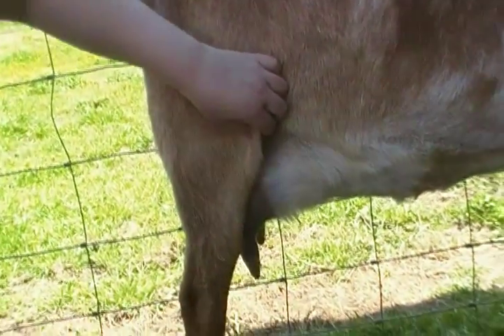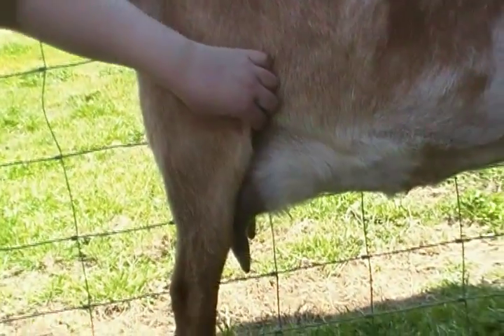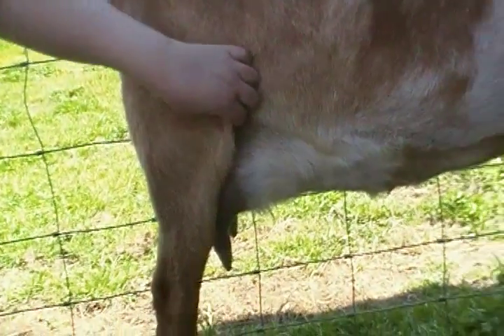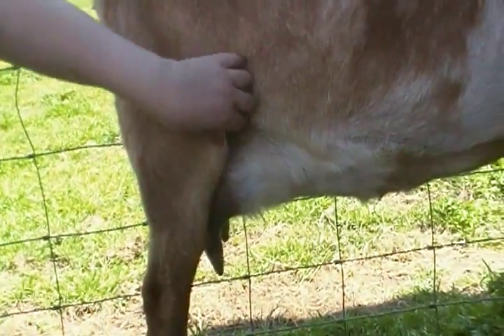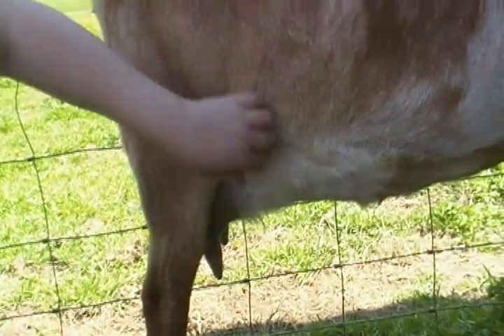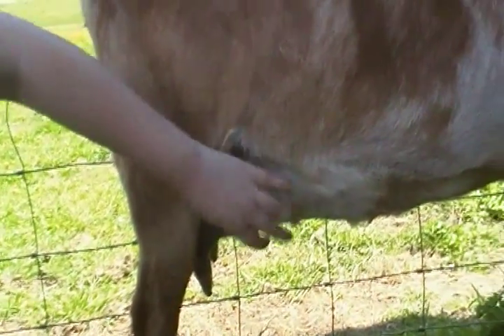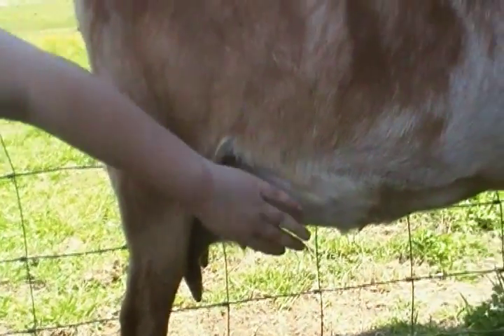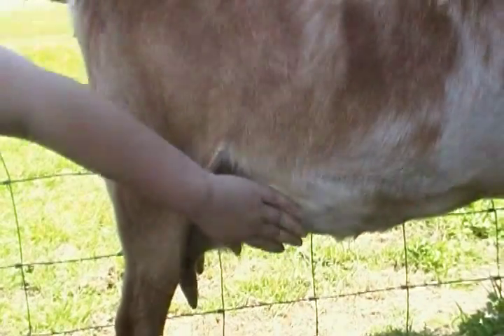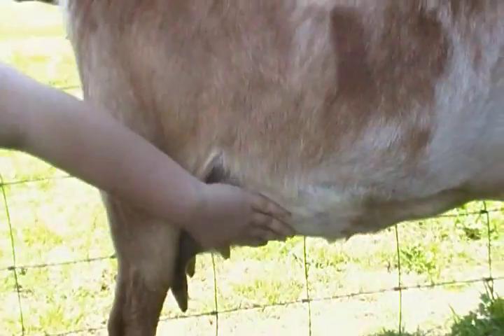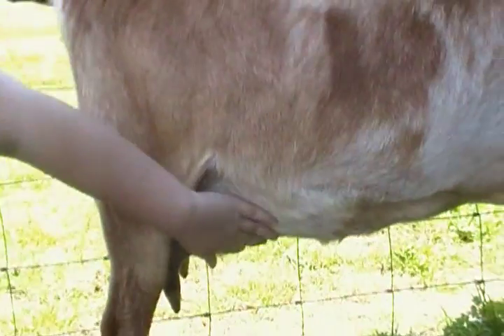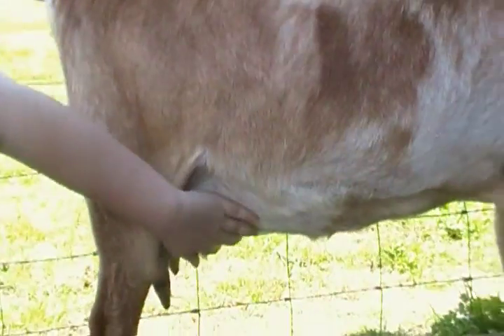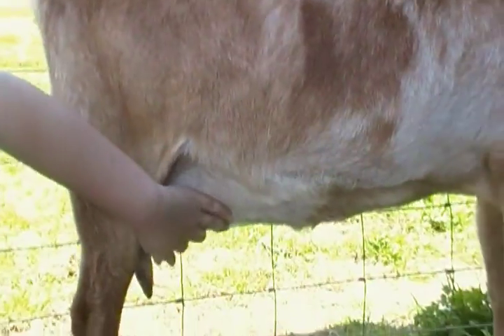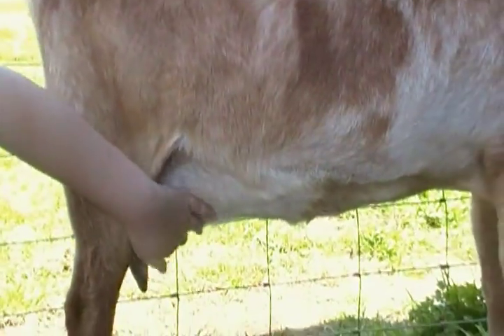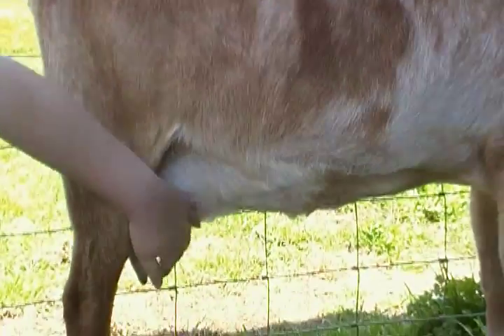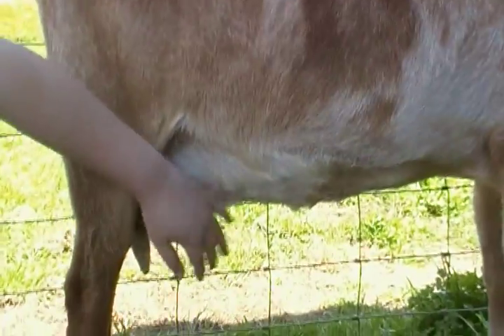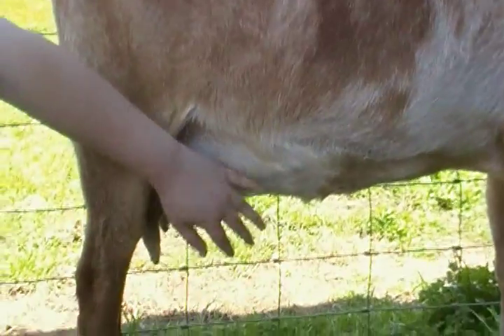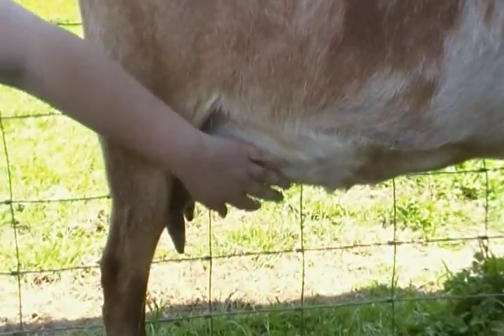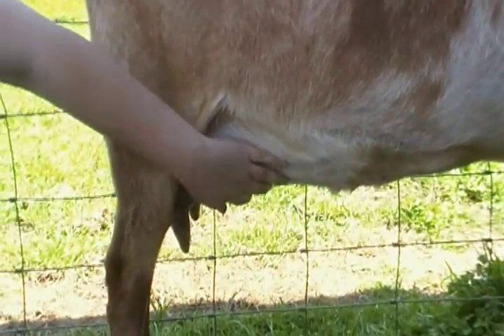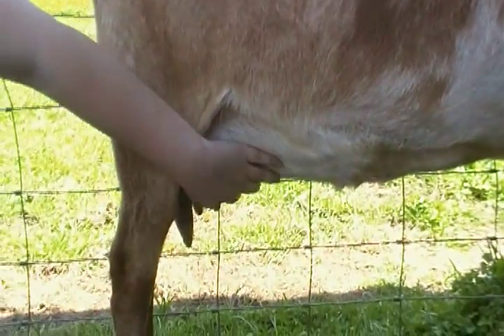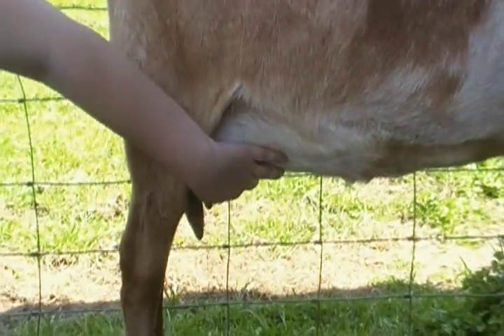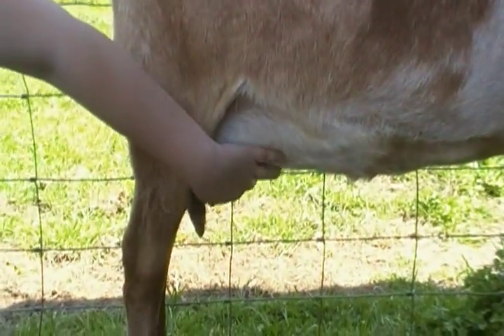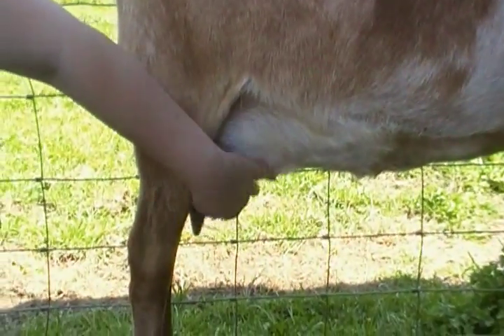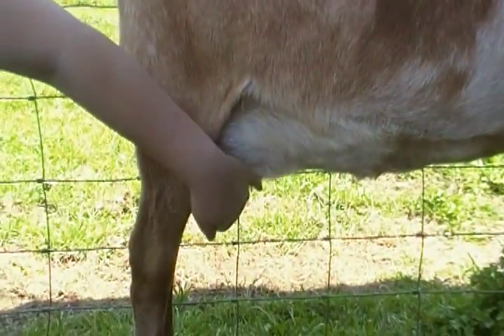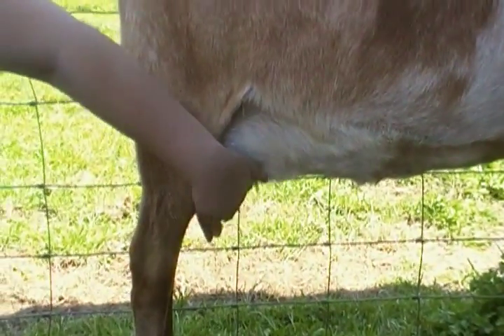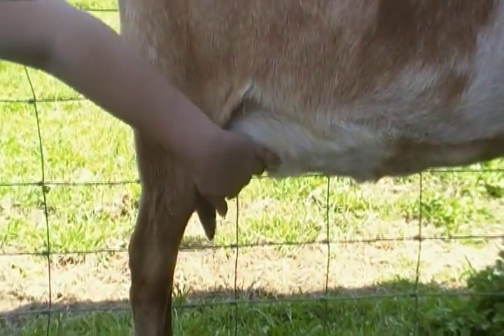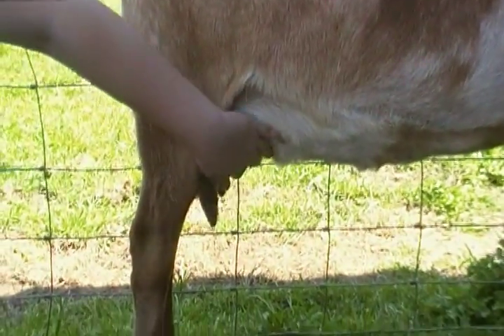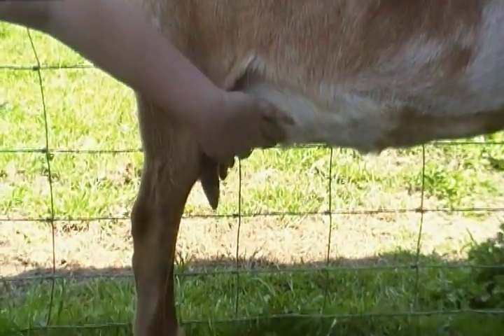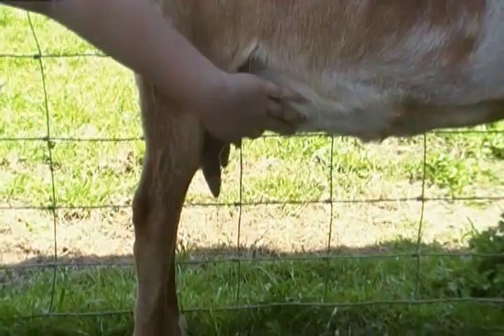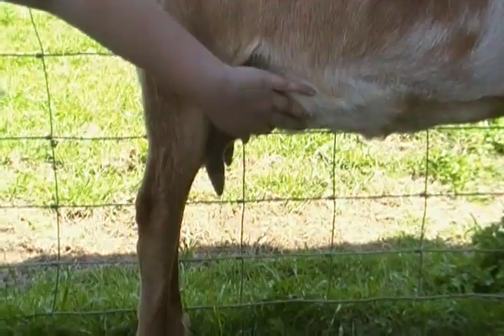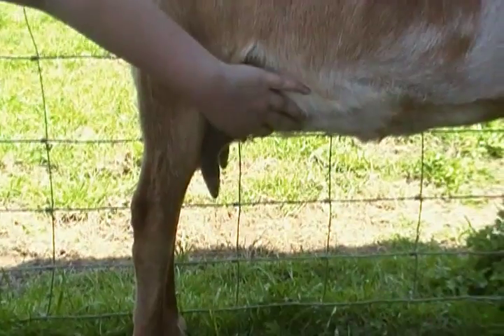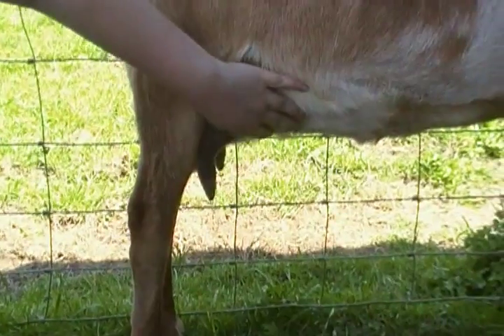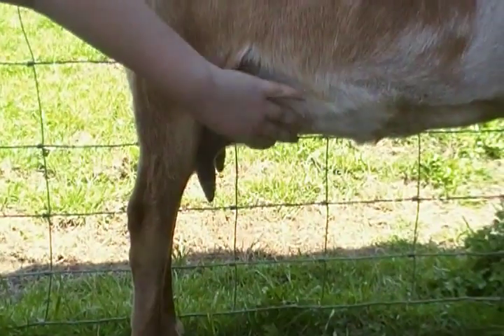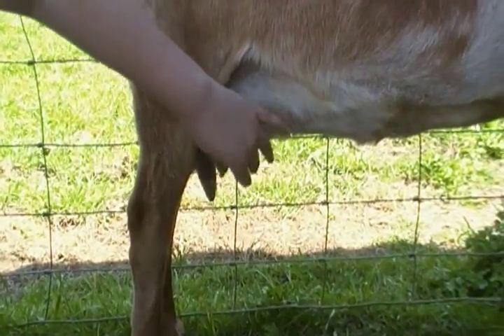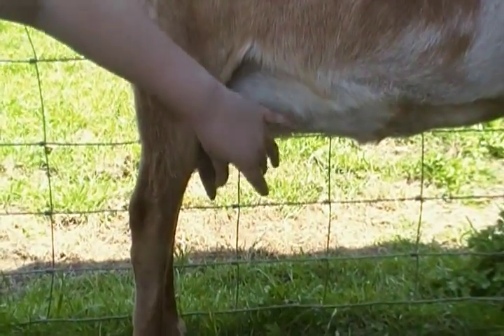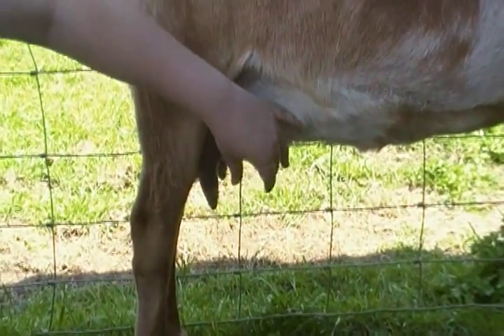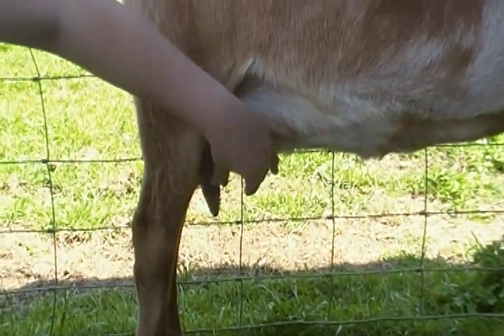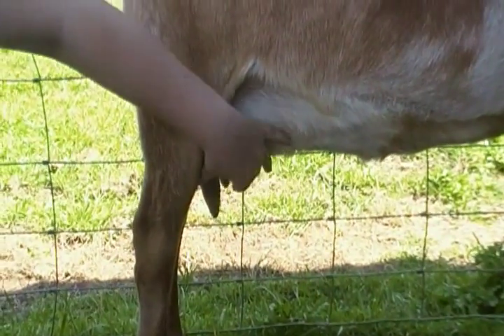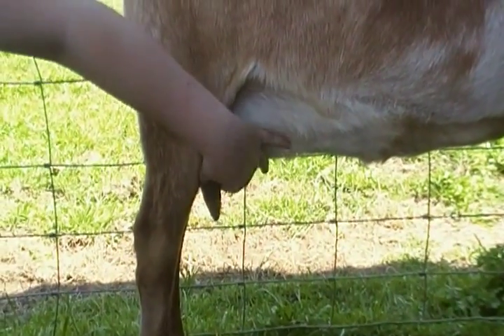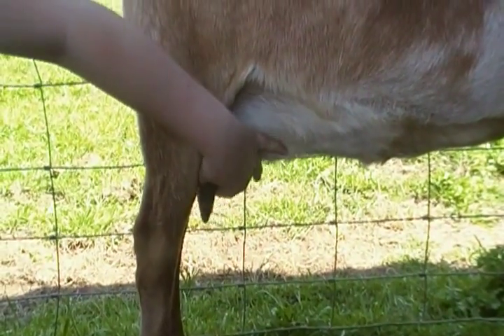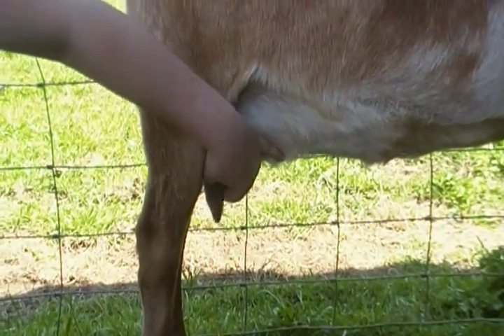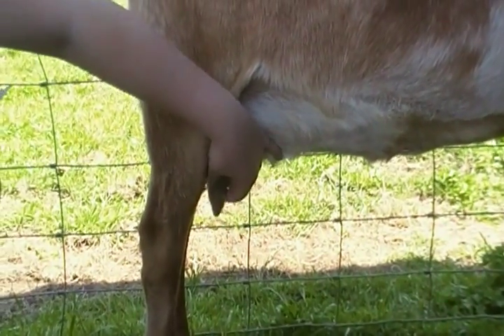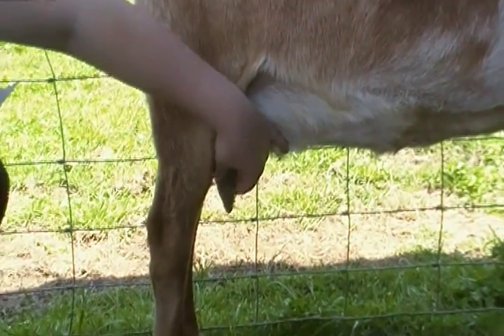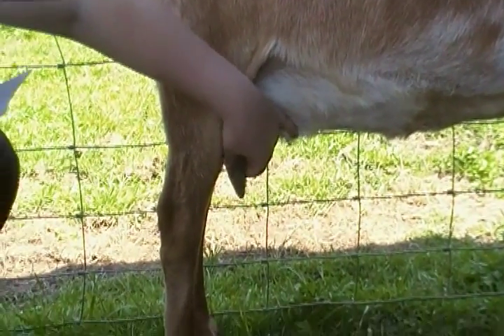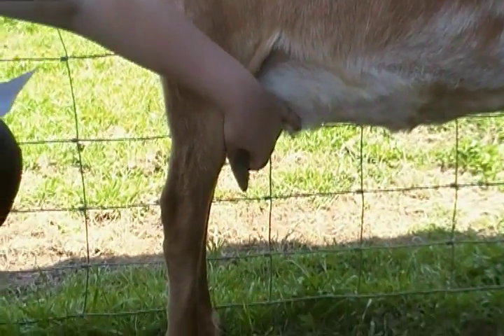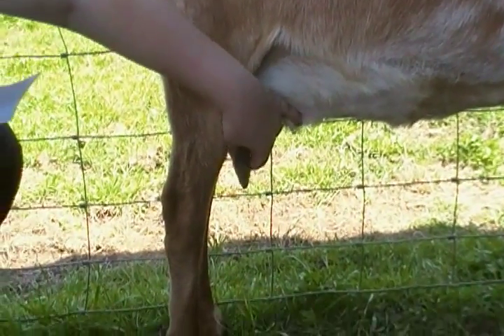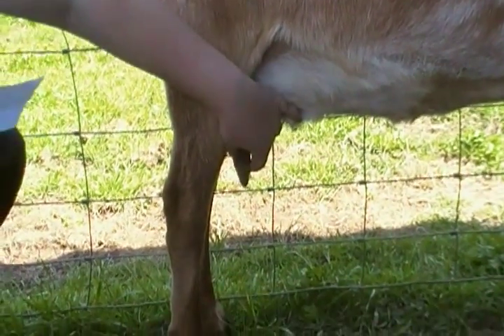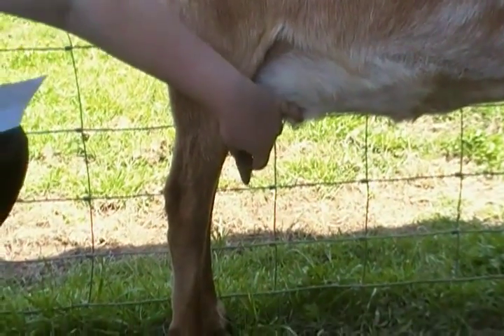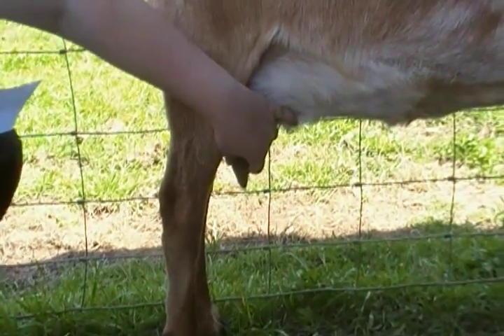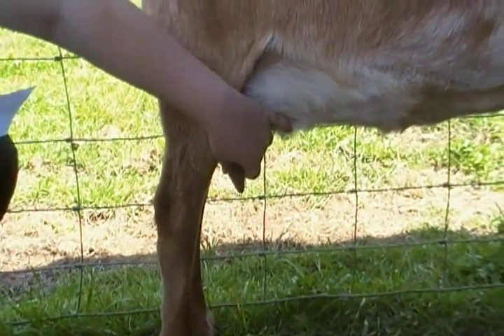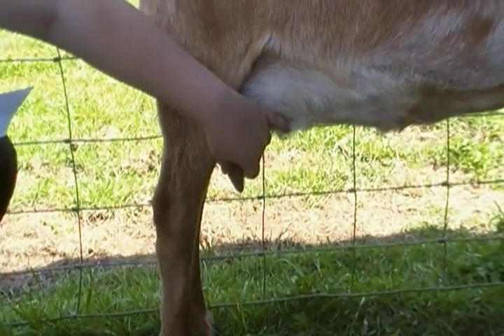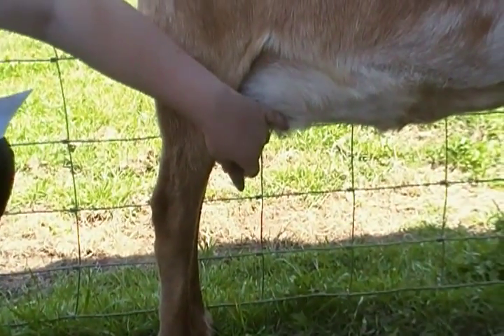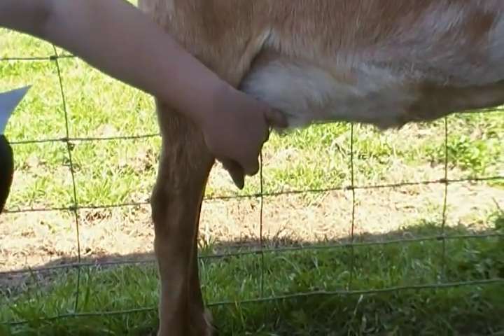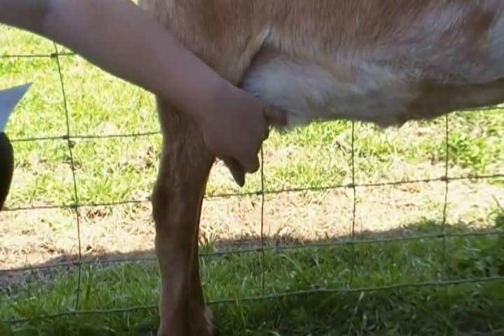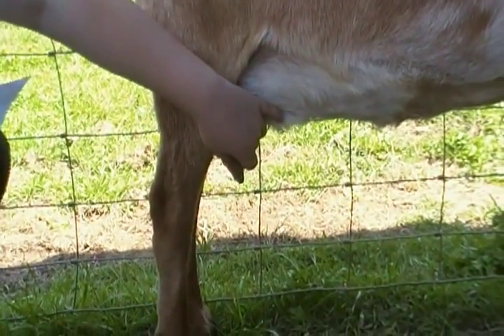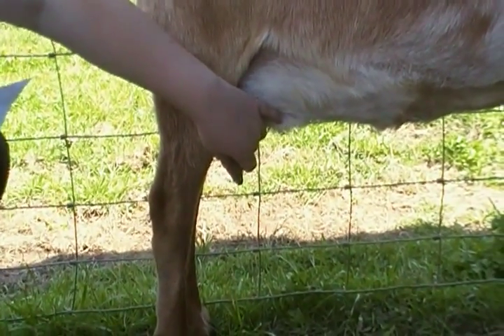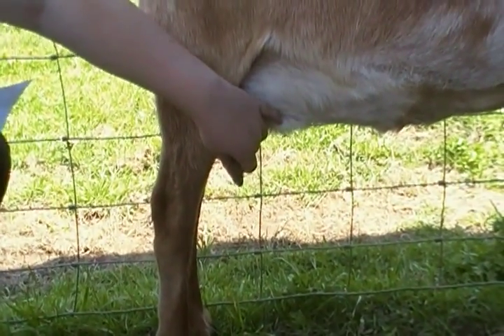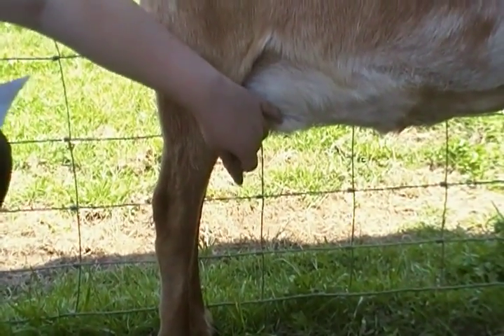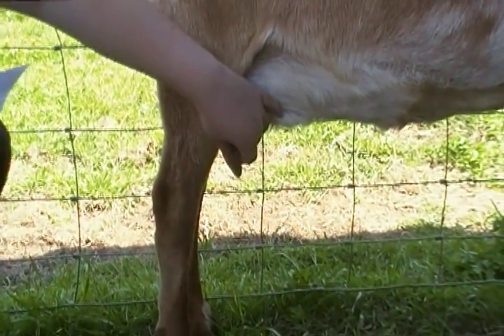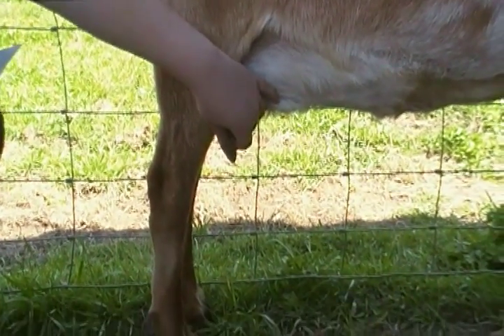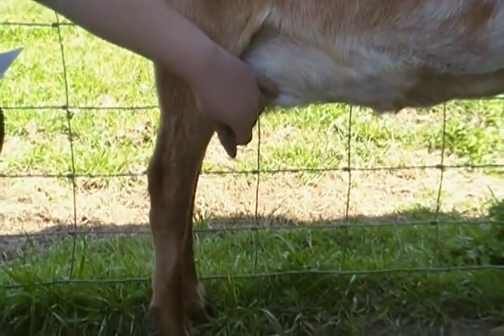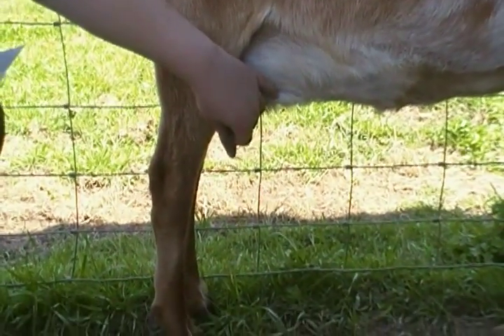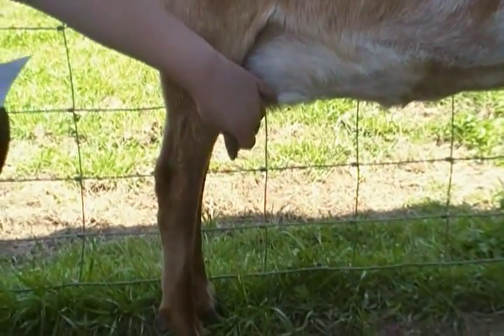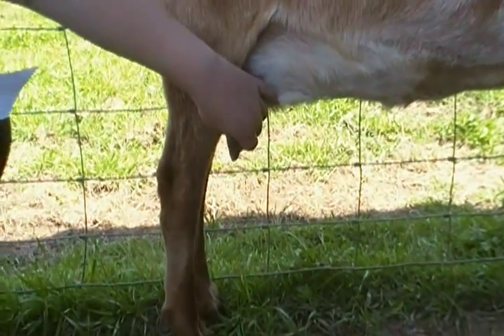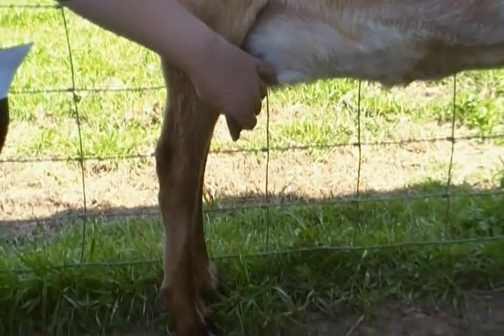This is the fore udder — that's the front. These are teeth.